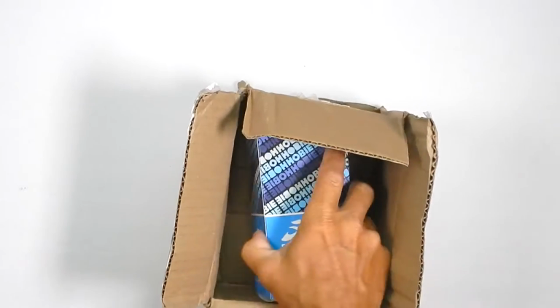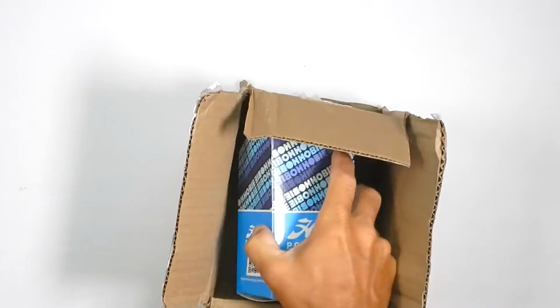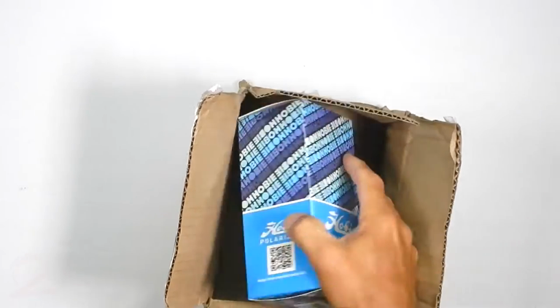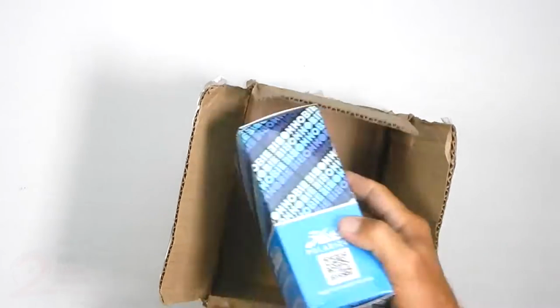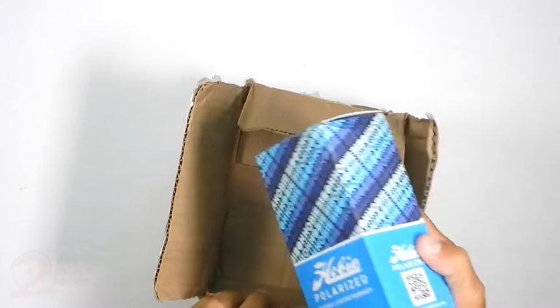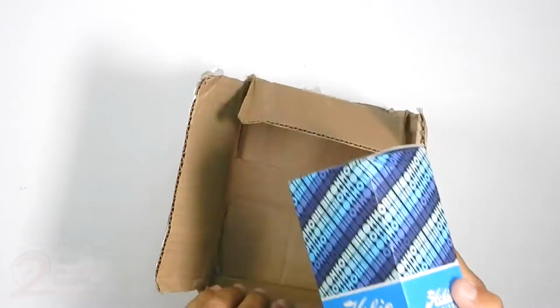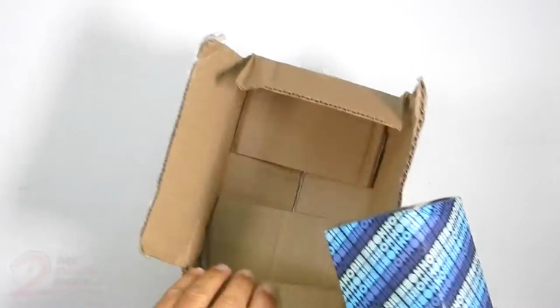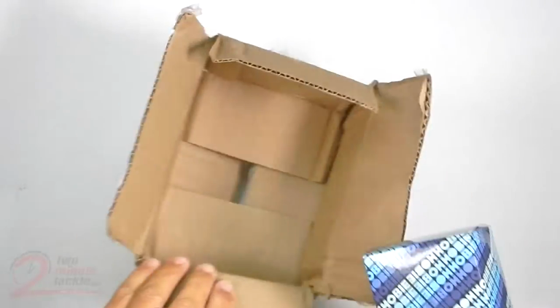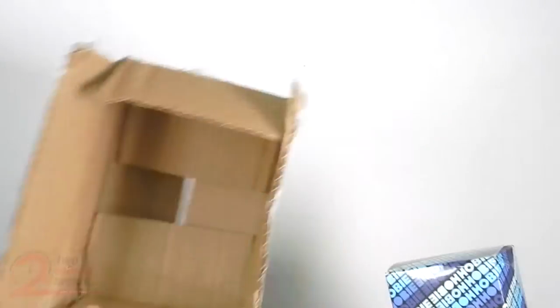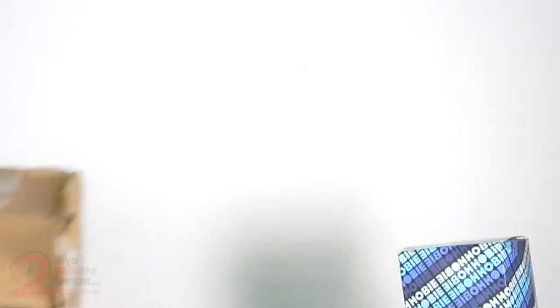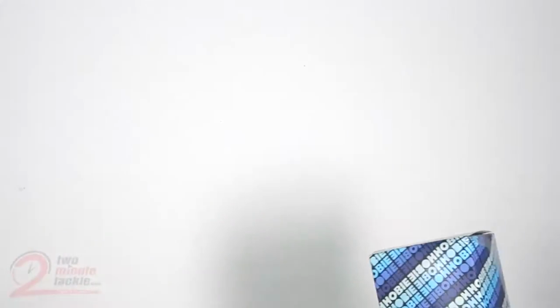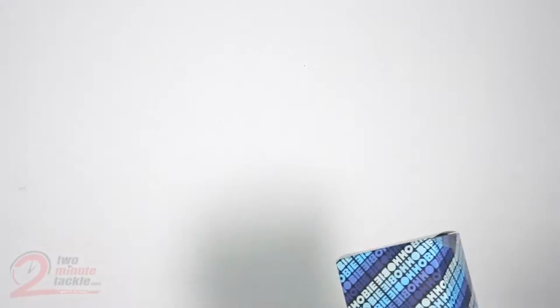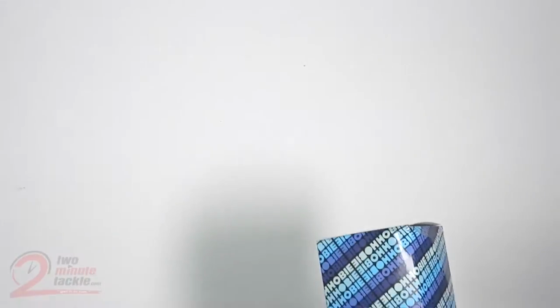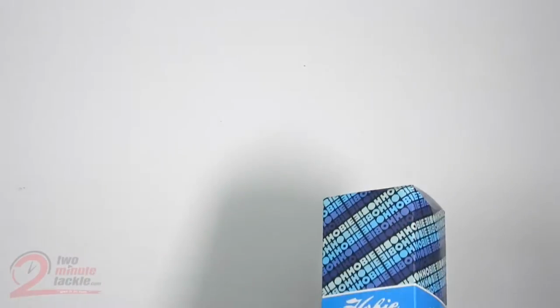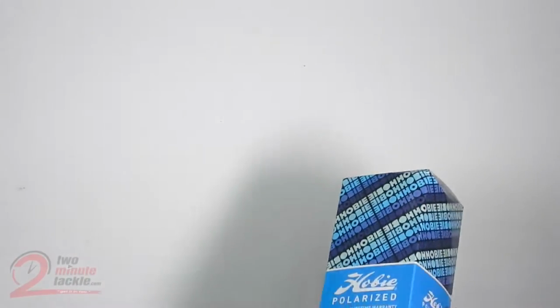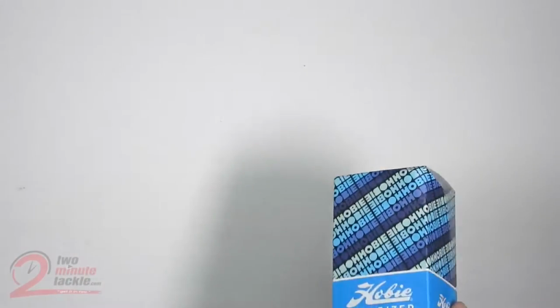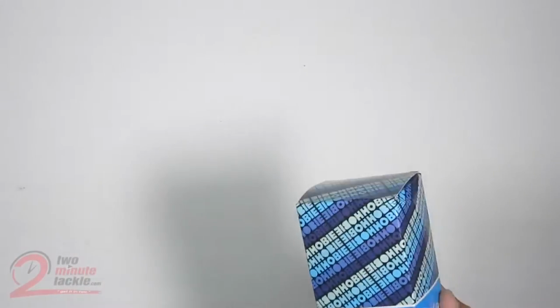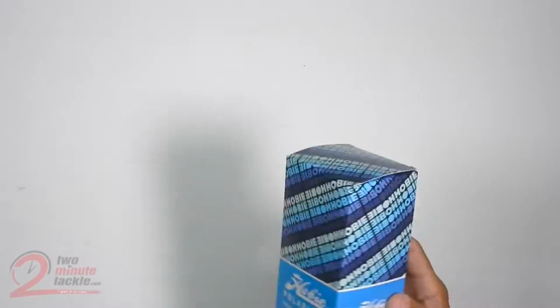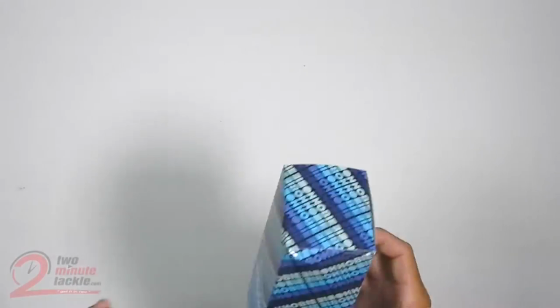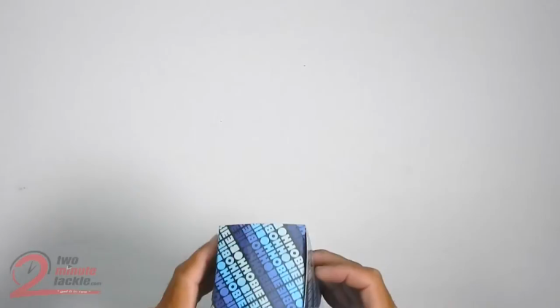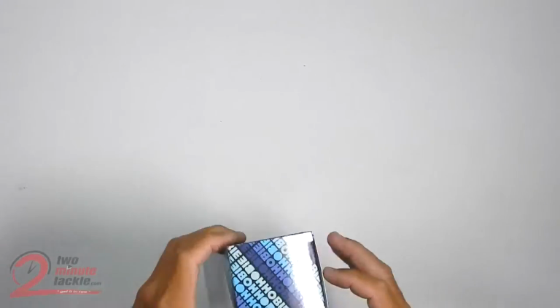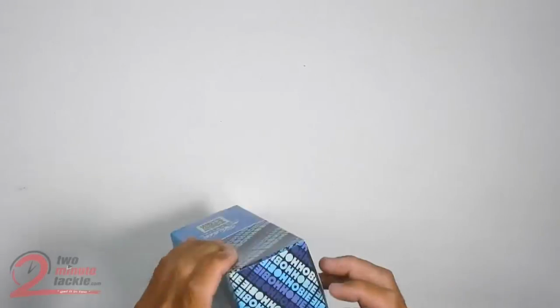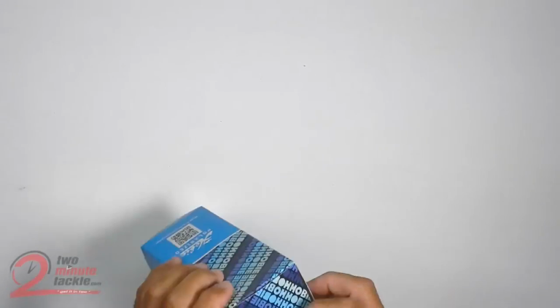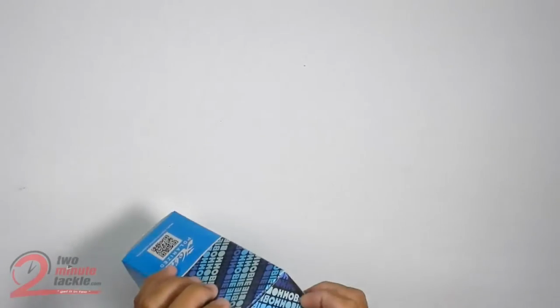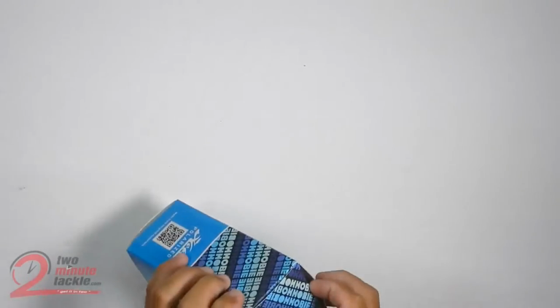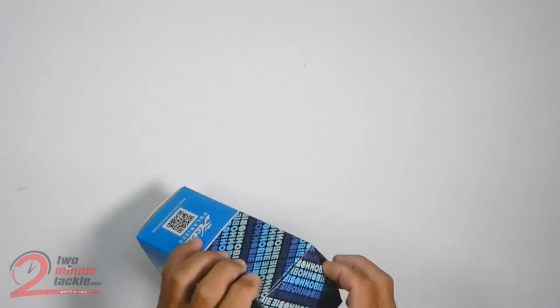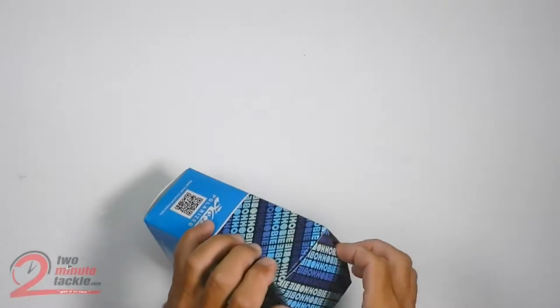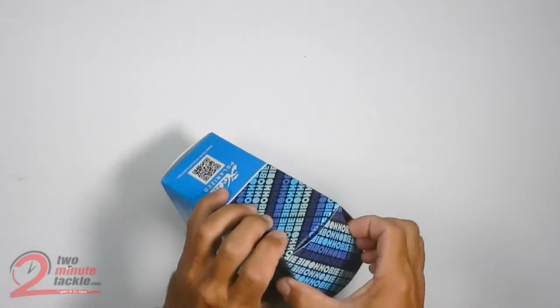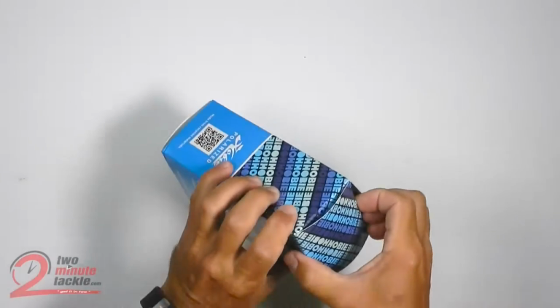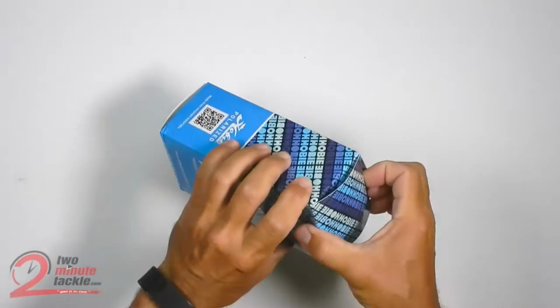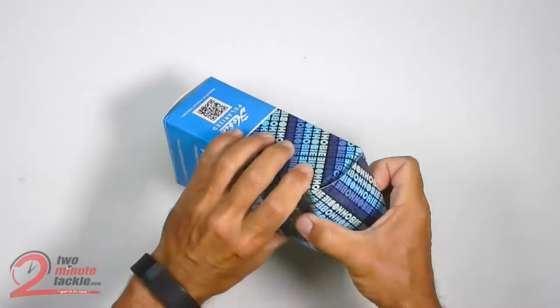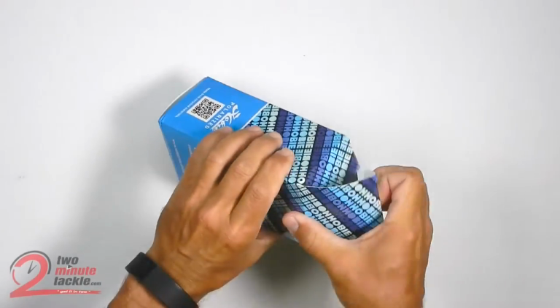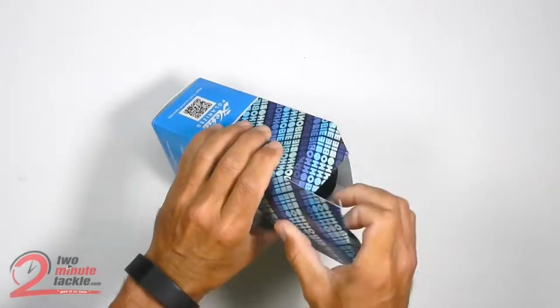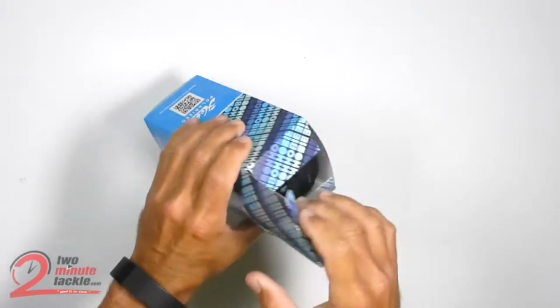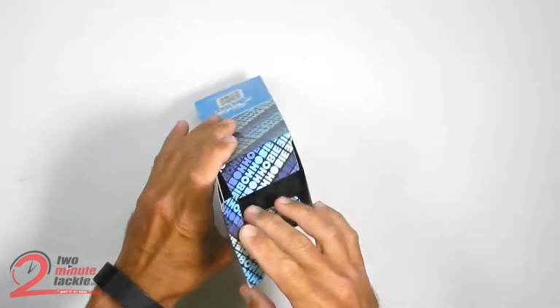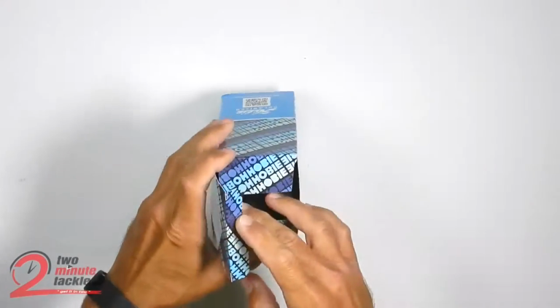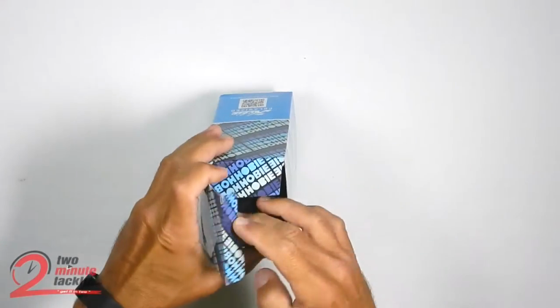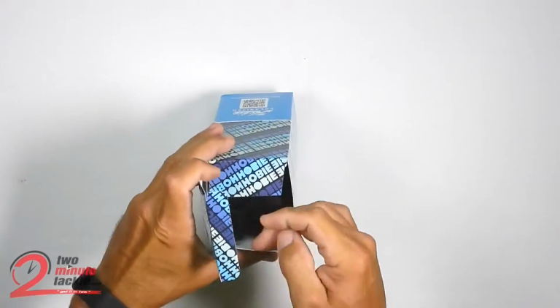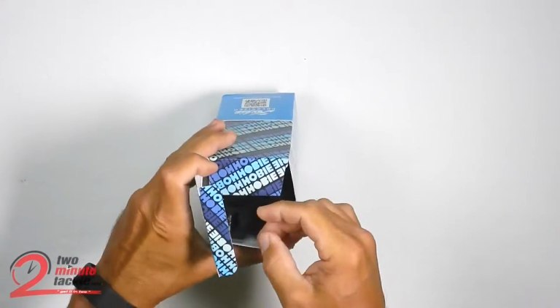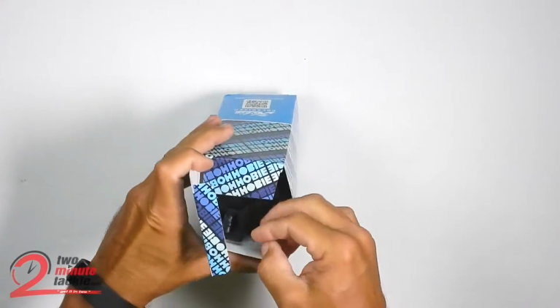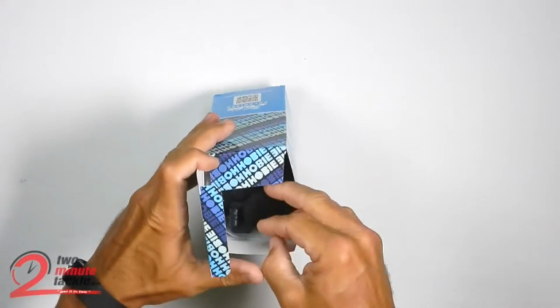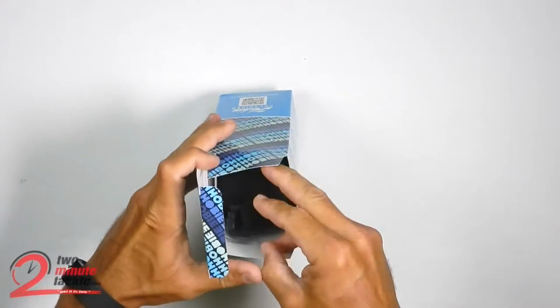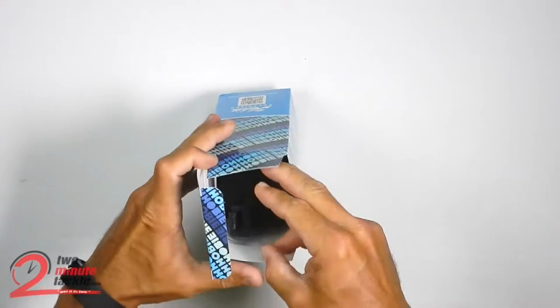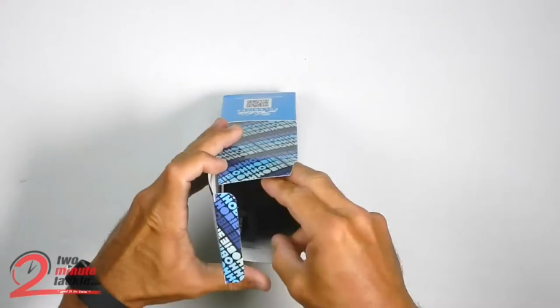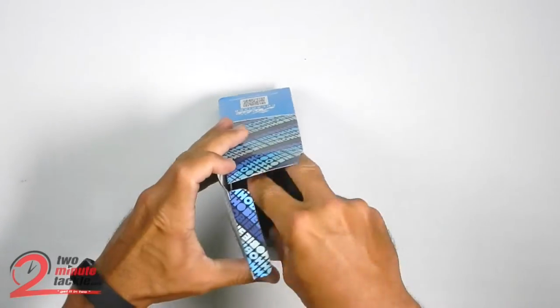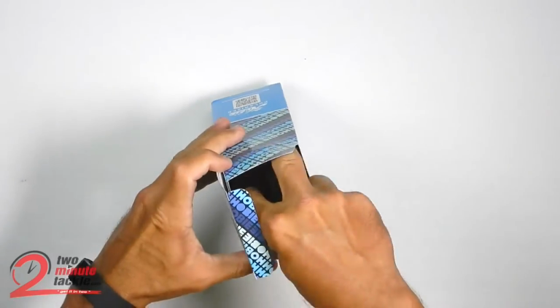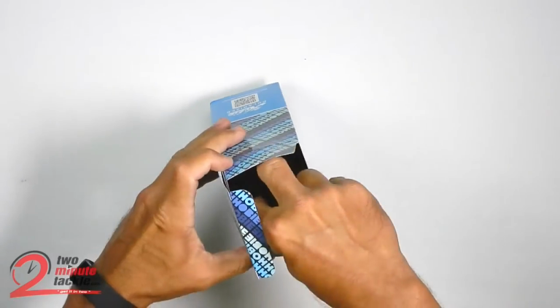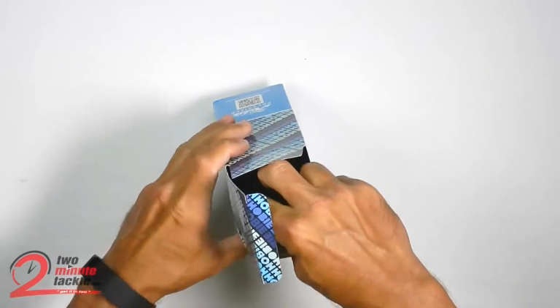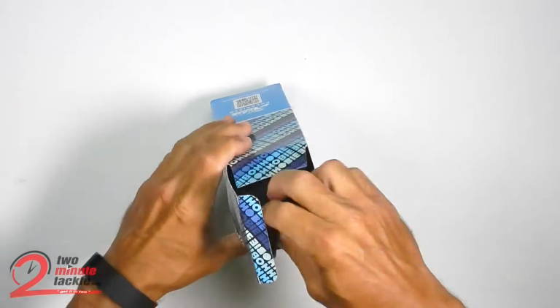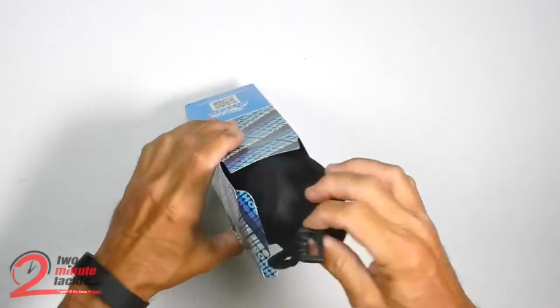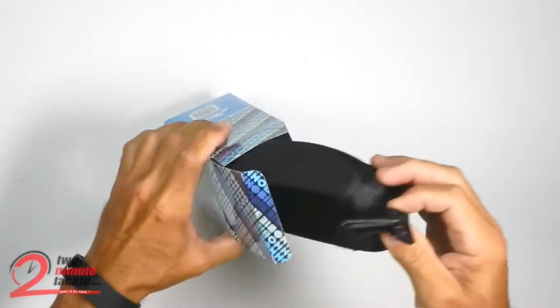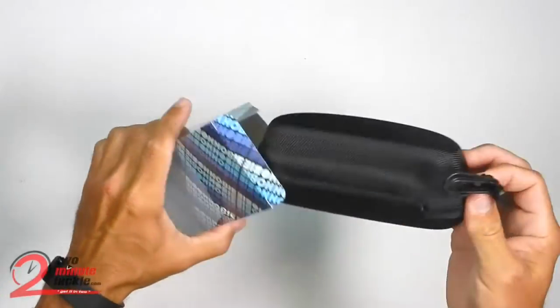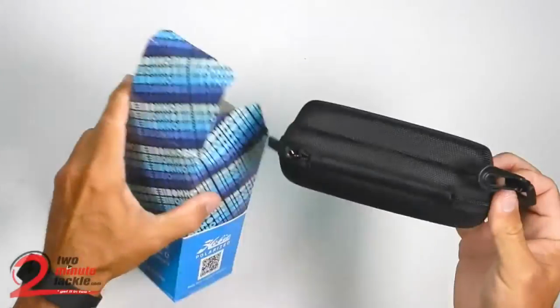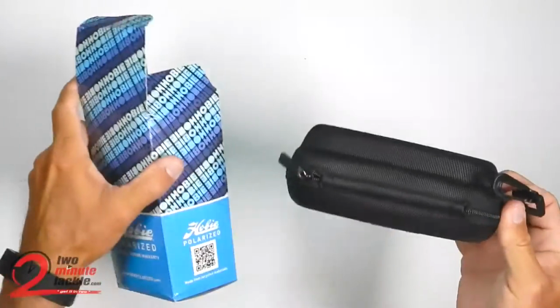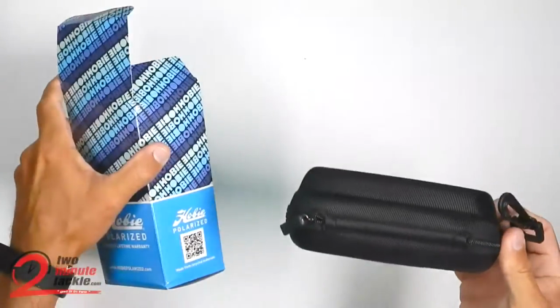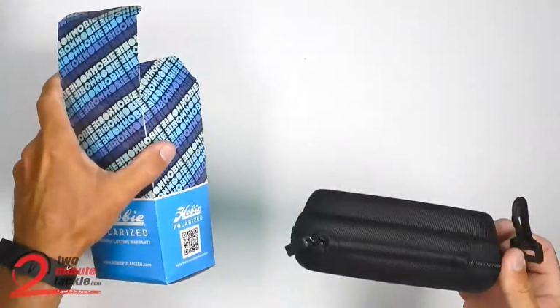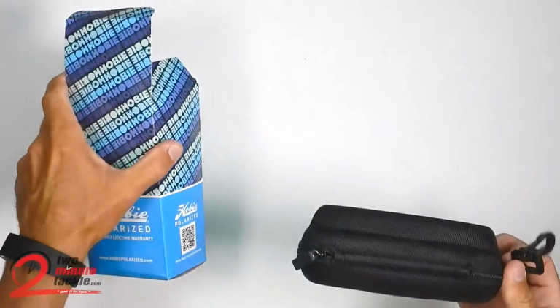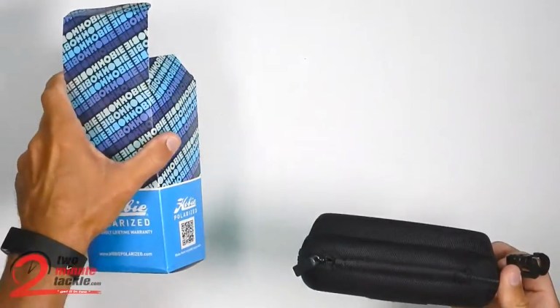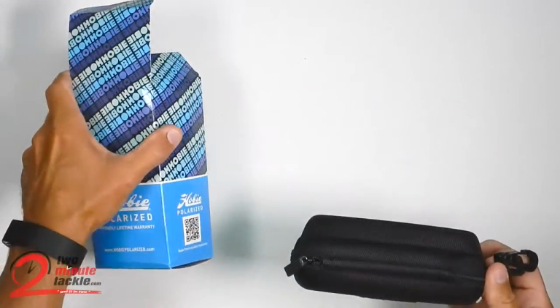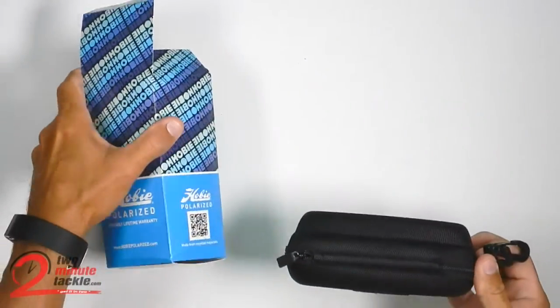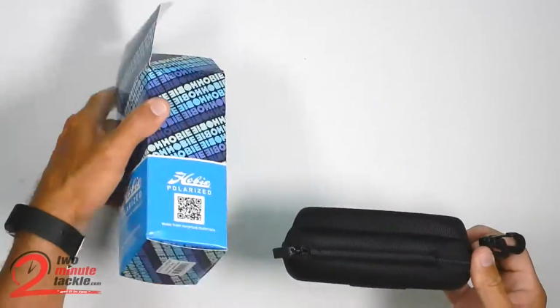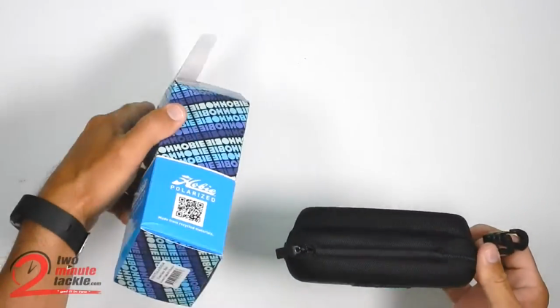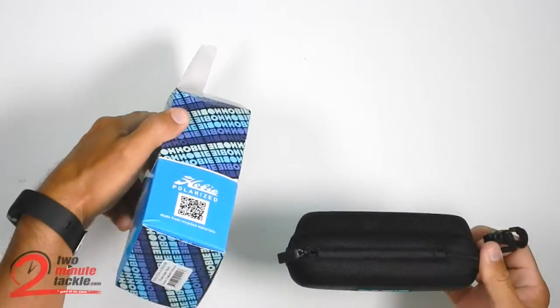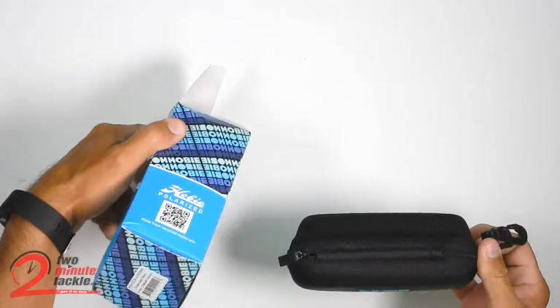Hi, Butch Null here with Two Minute Tackle, and today I'm doing an unboxing of the Hobie Polarized Manta Sunglasses.